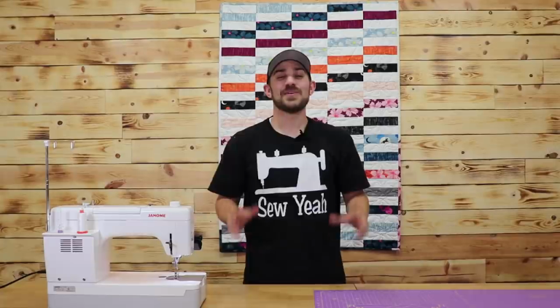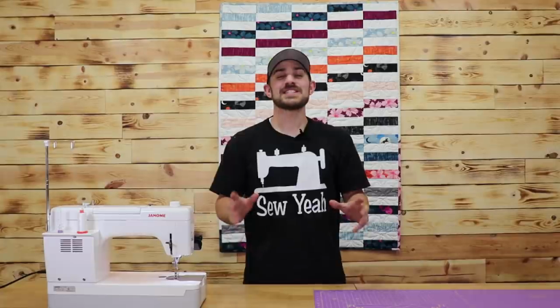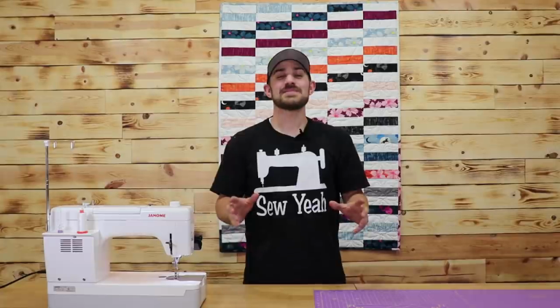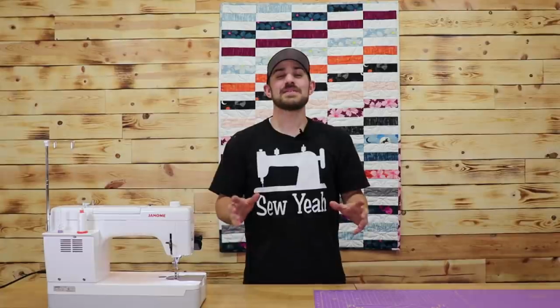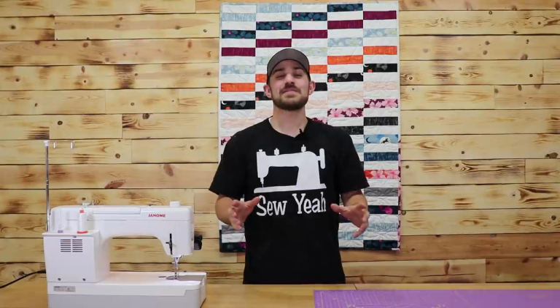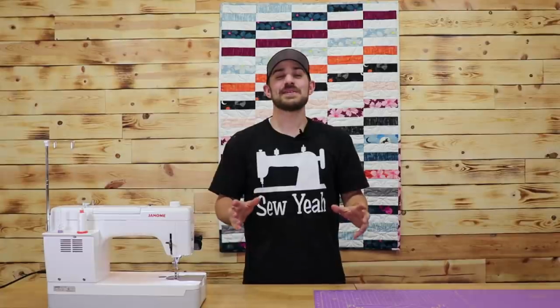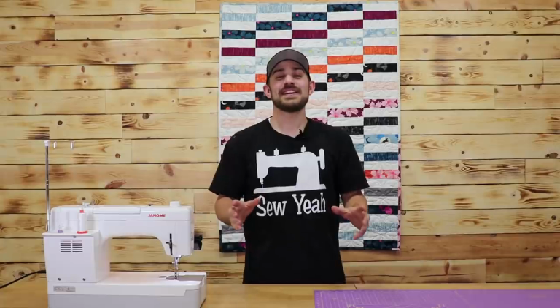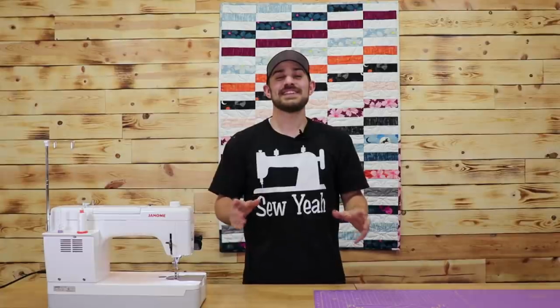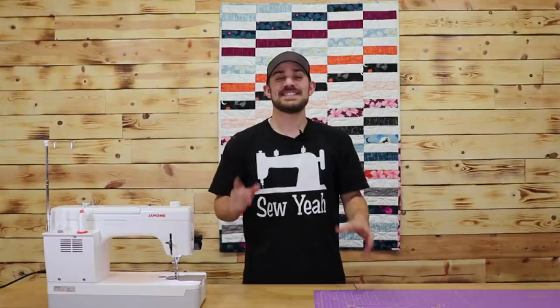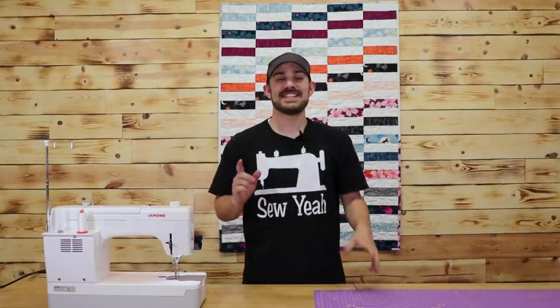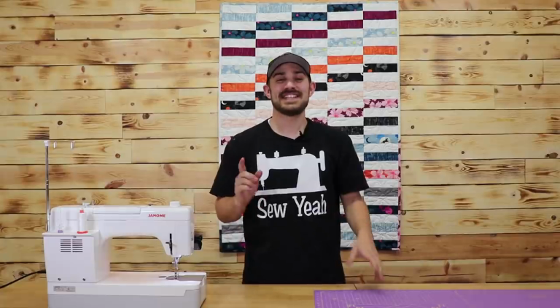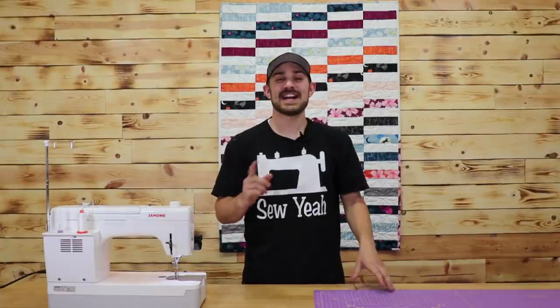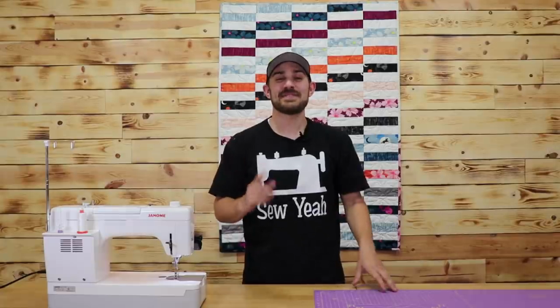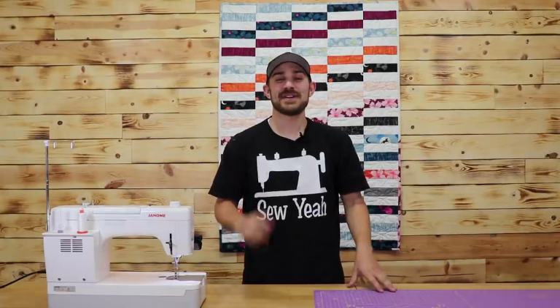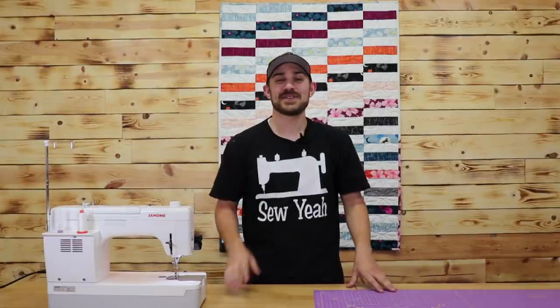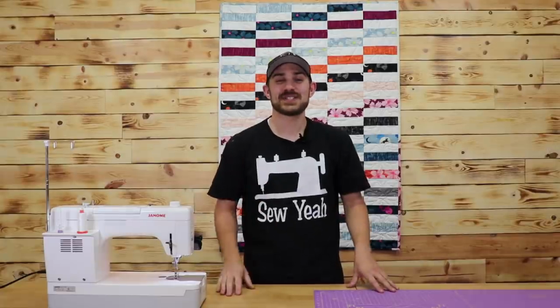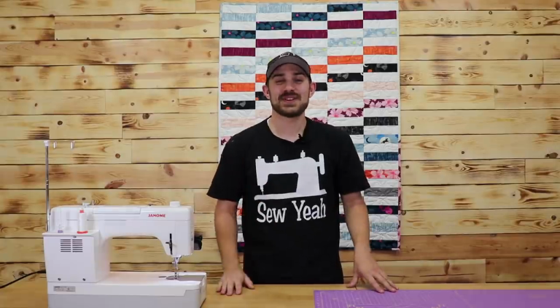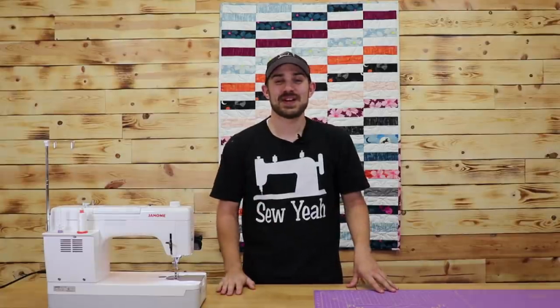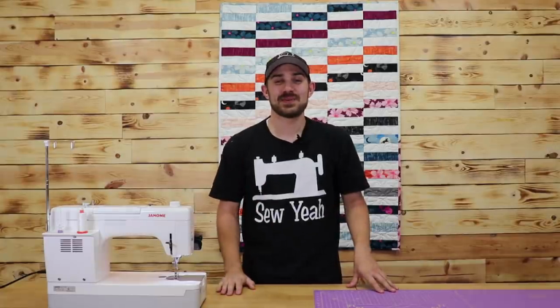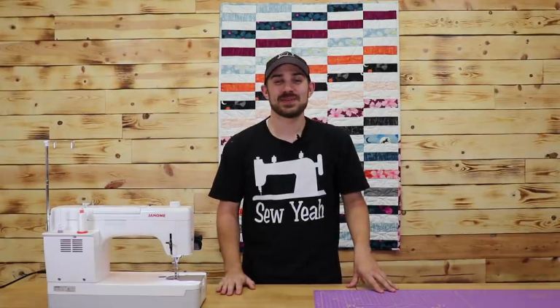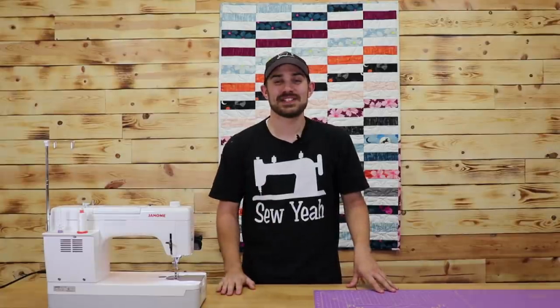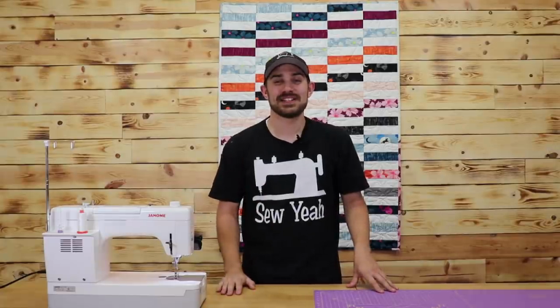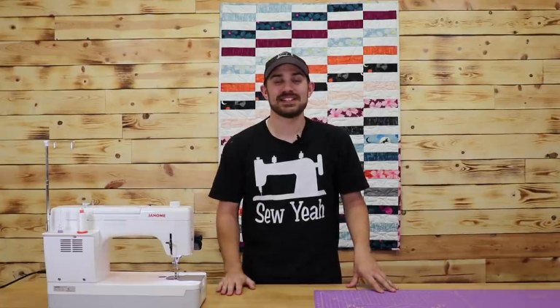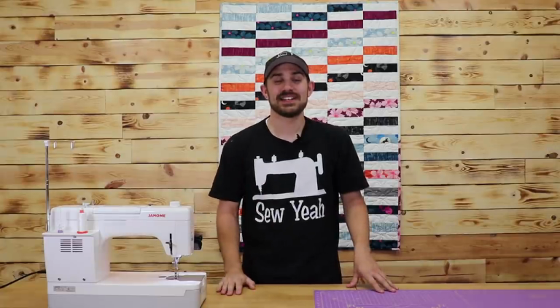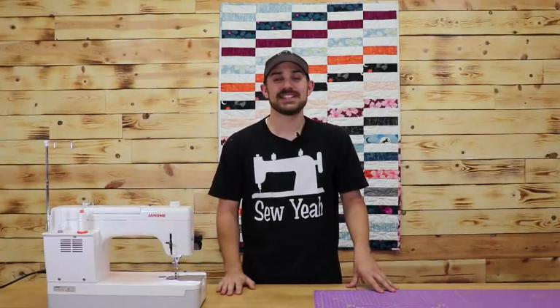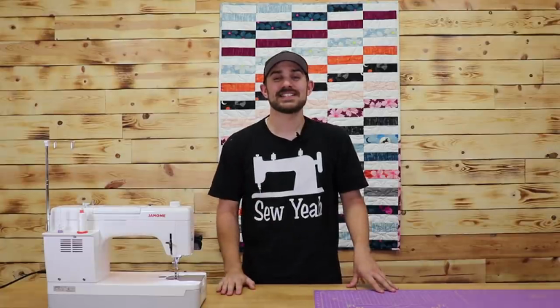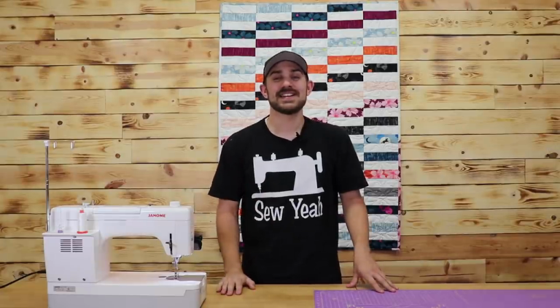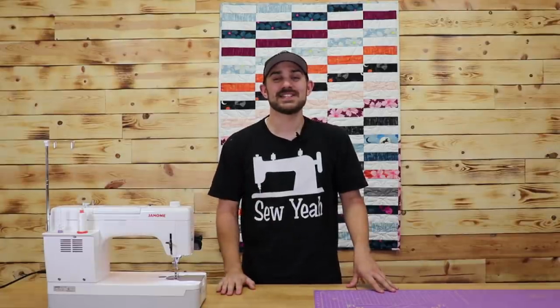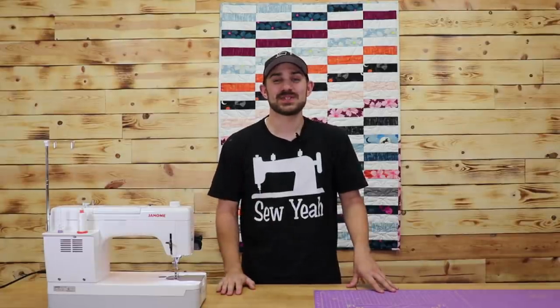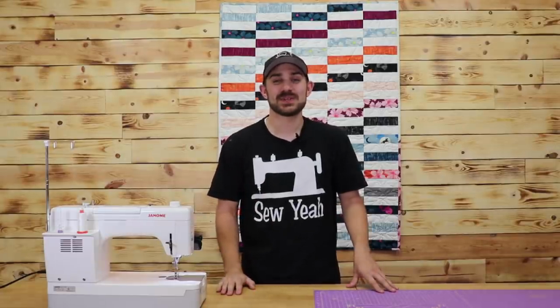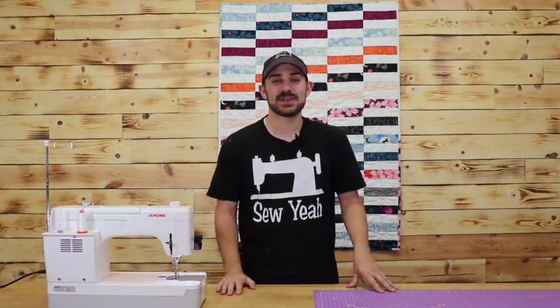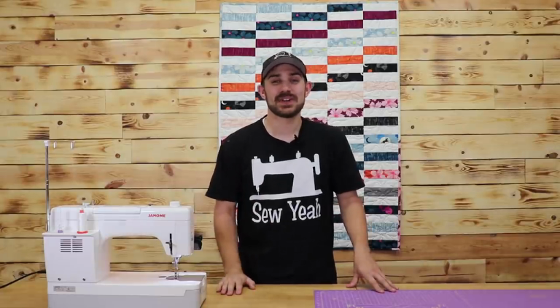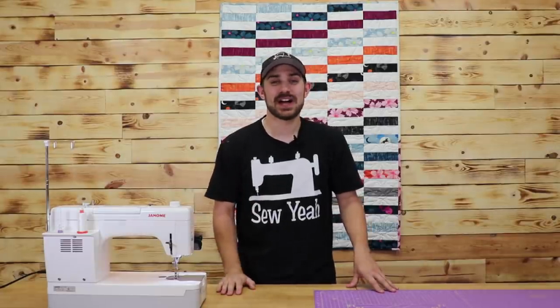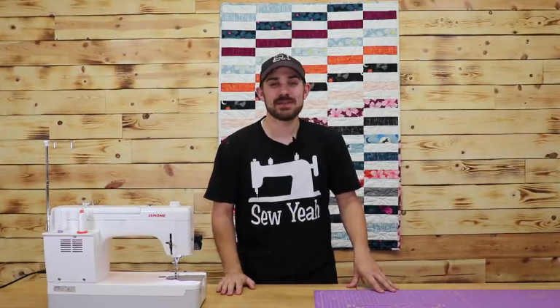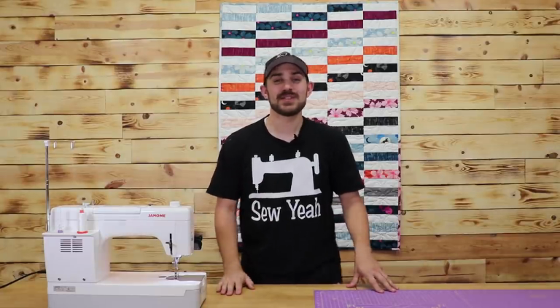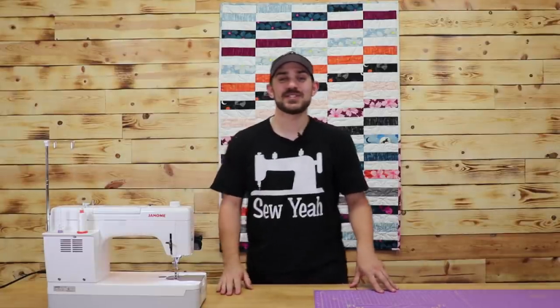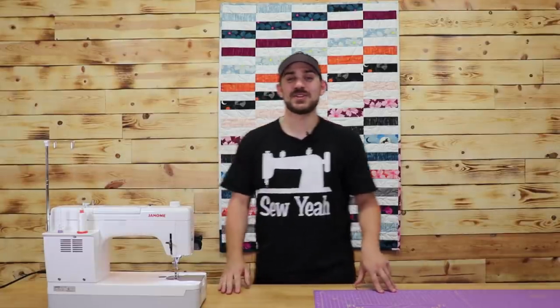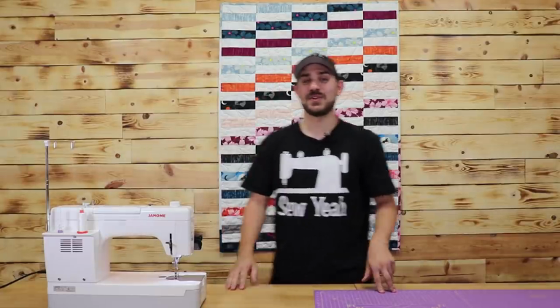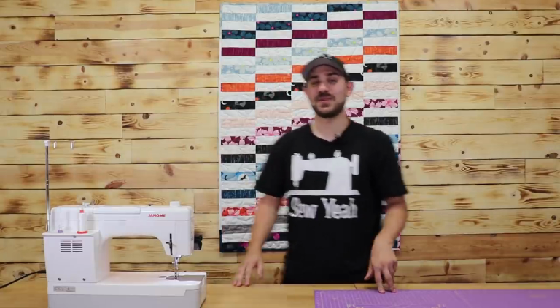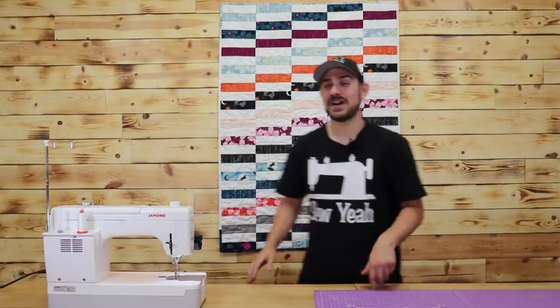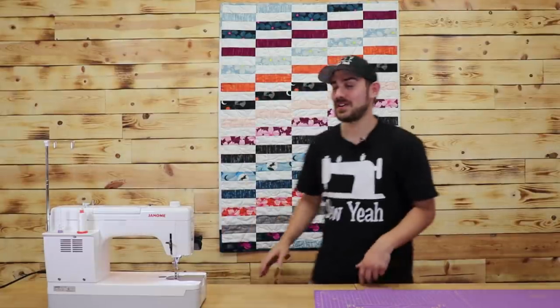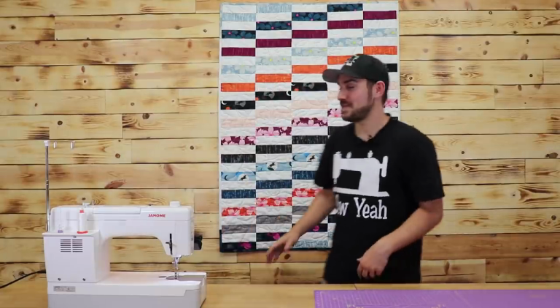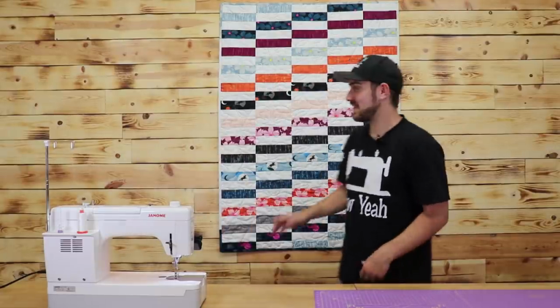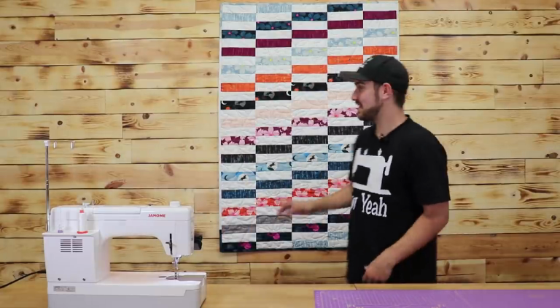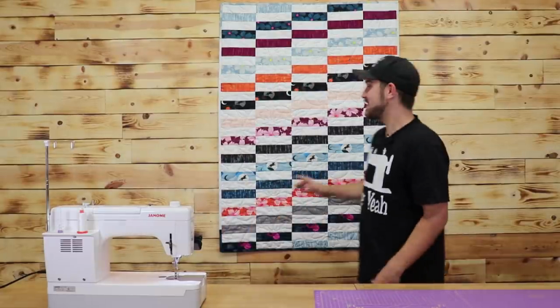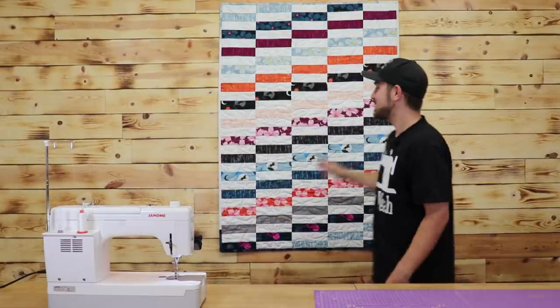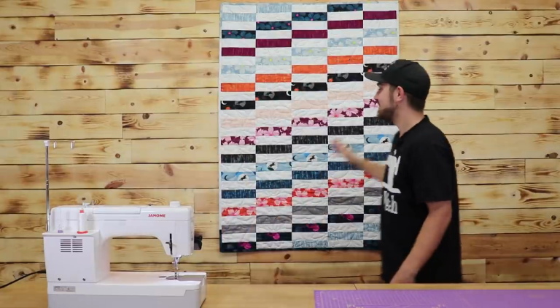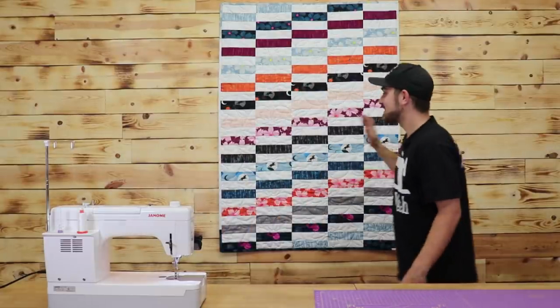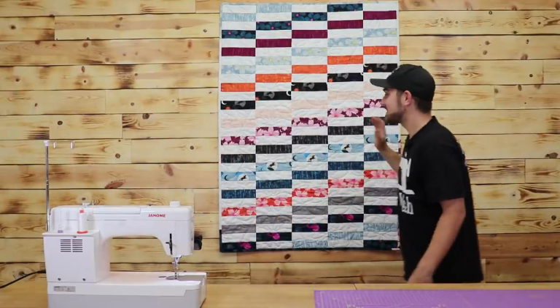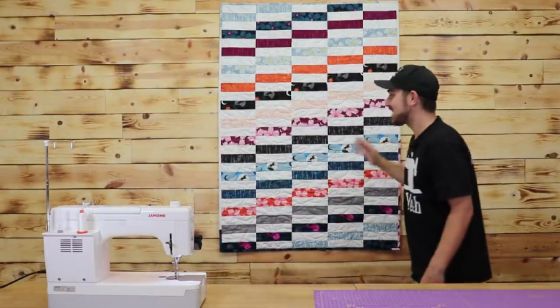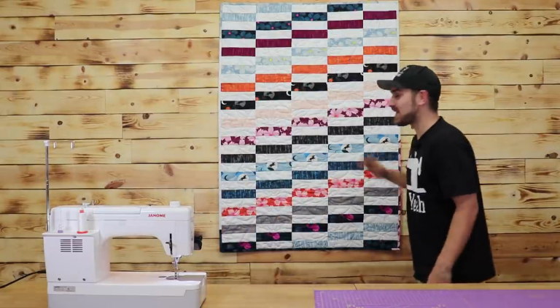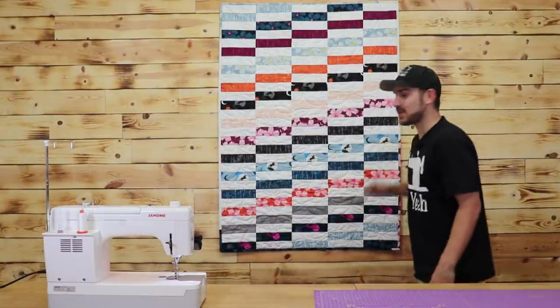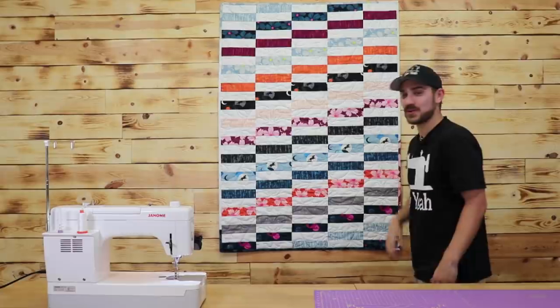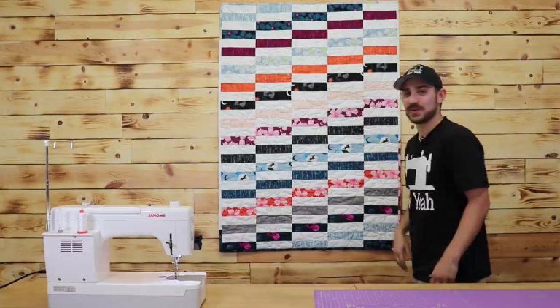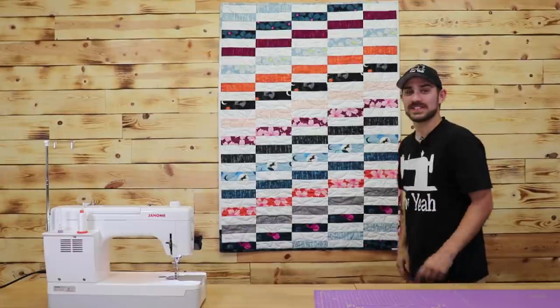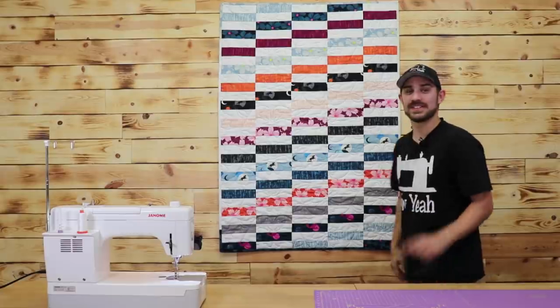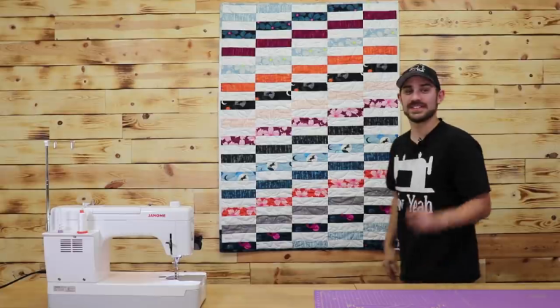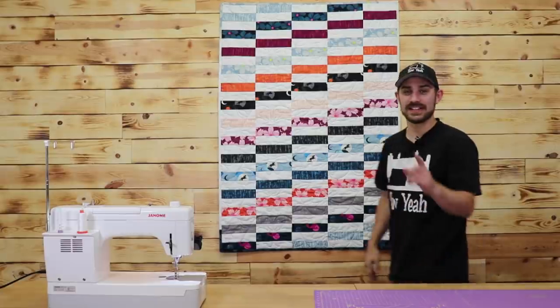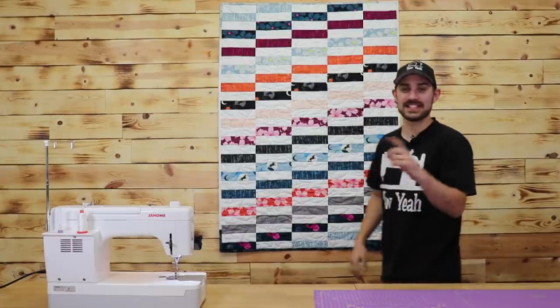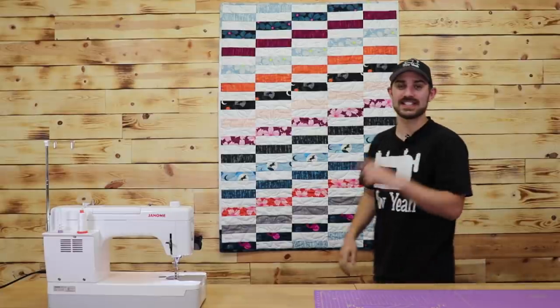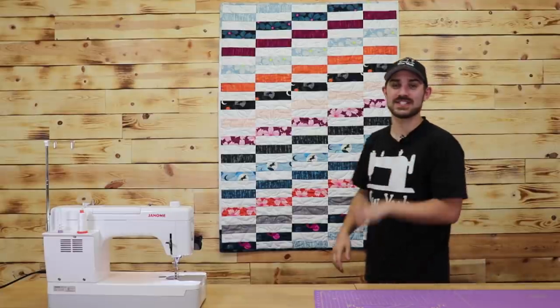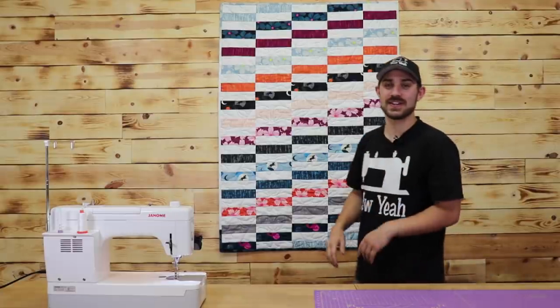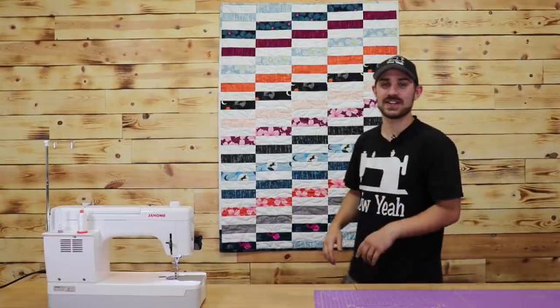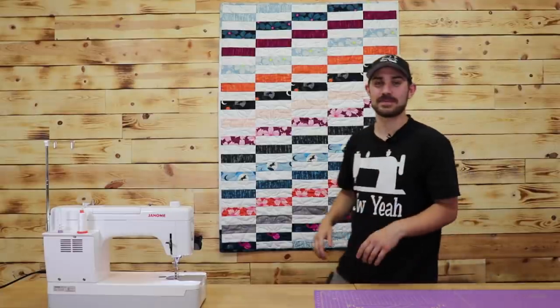What's up everybody? Tiankam here with Sew Yacht Quilting. In today's tutorial I'm going to show you how you make this stacker quilt. Let's get started.